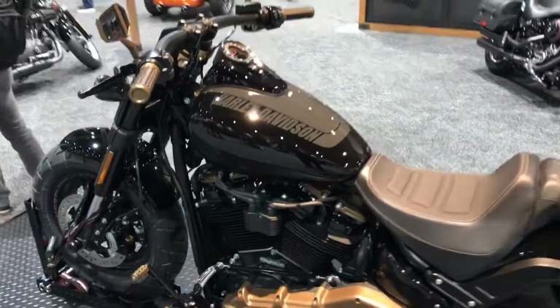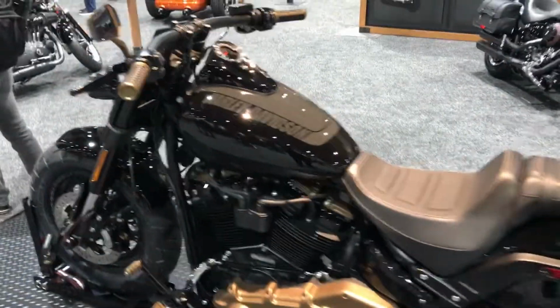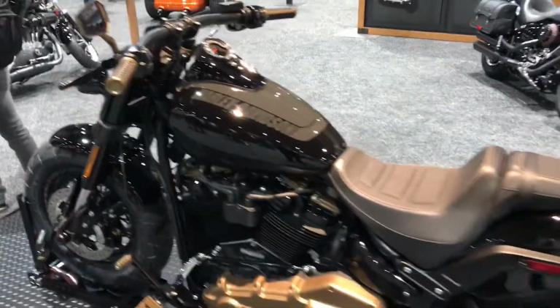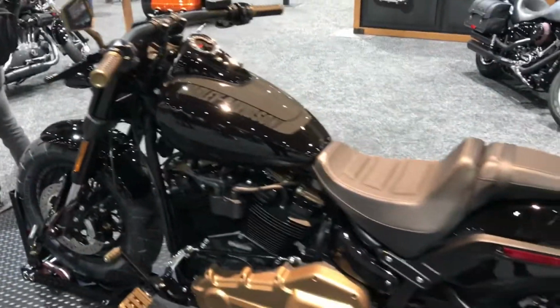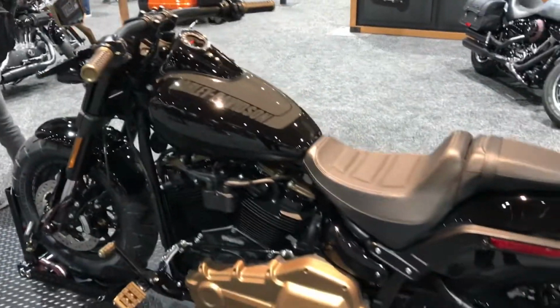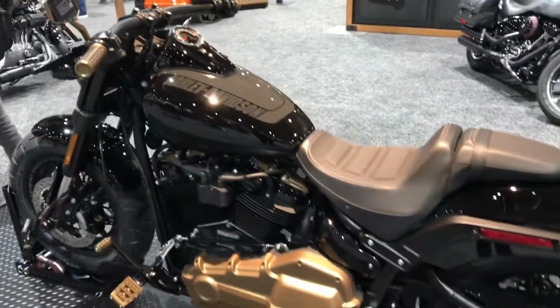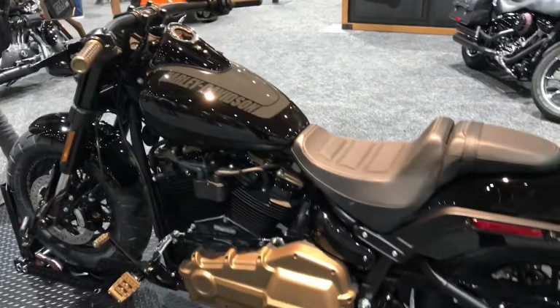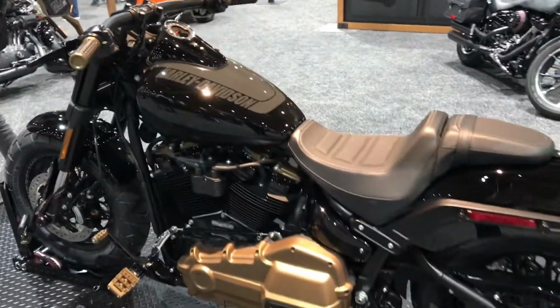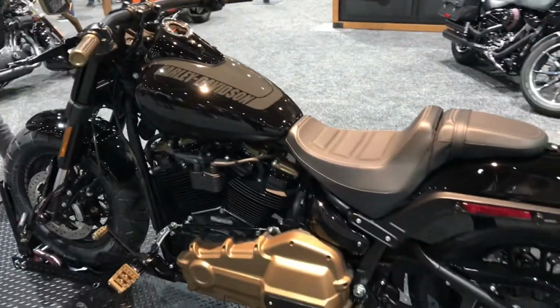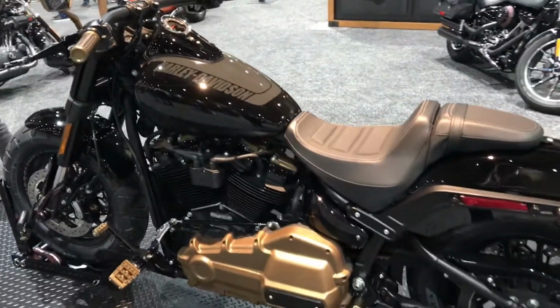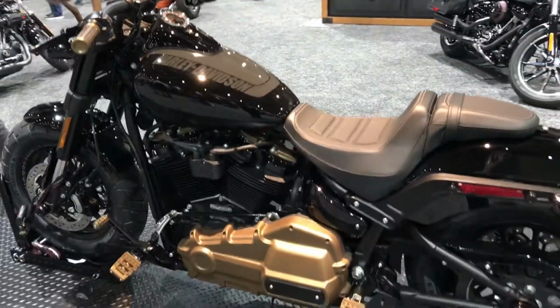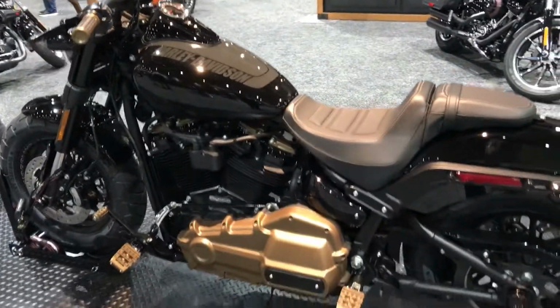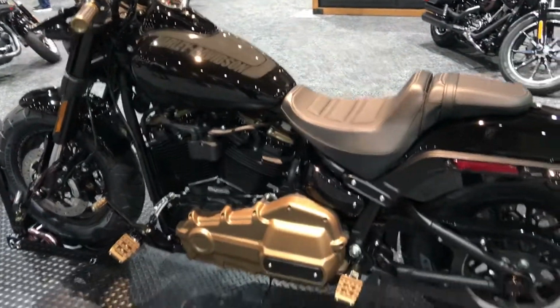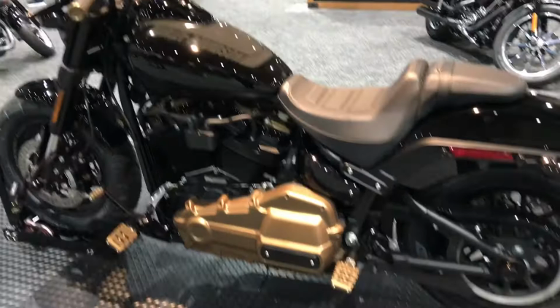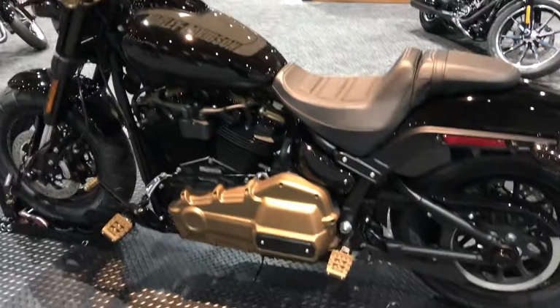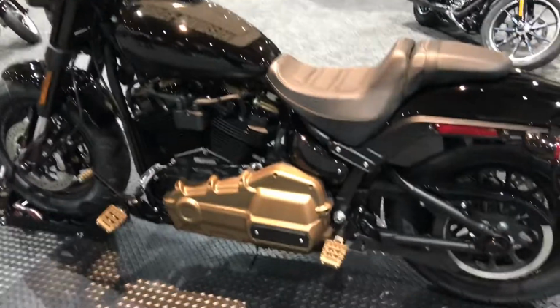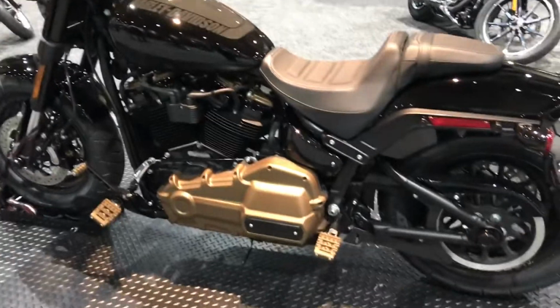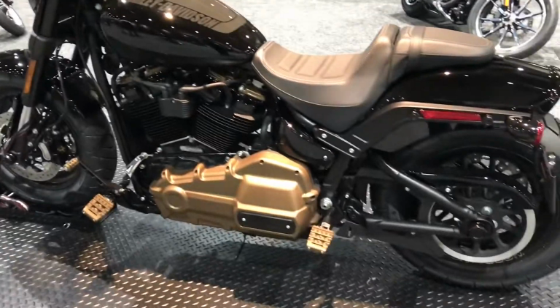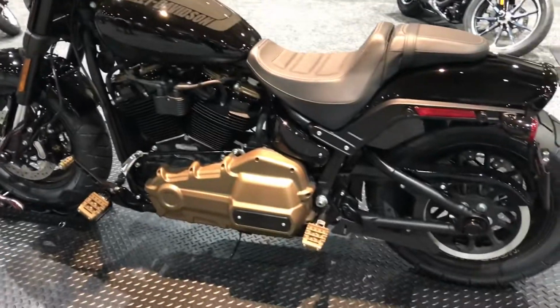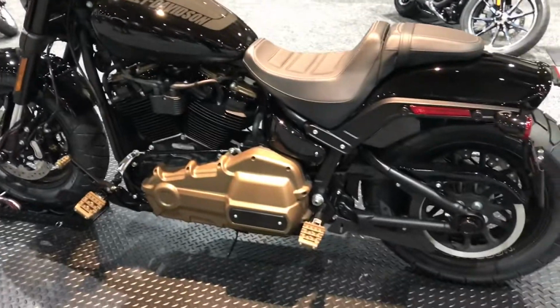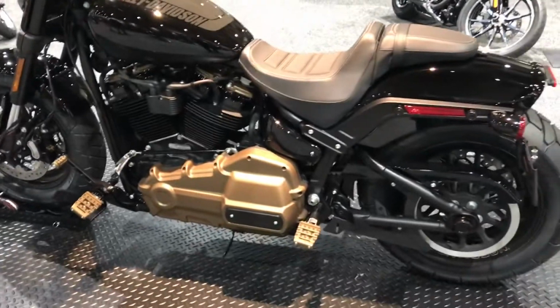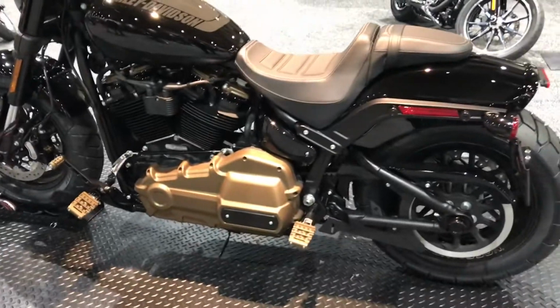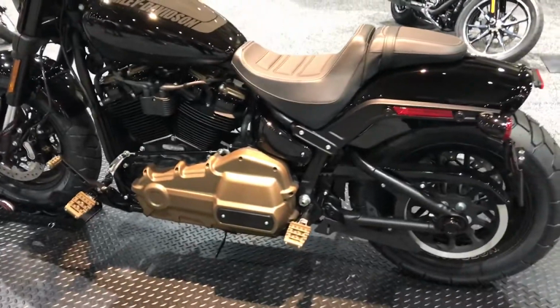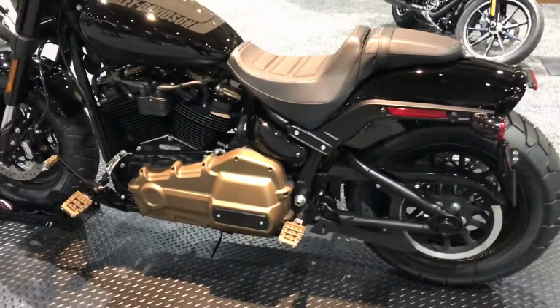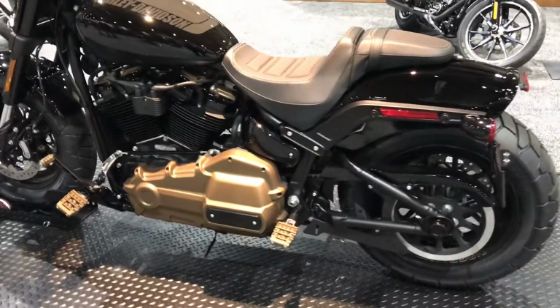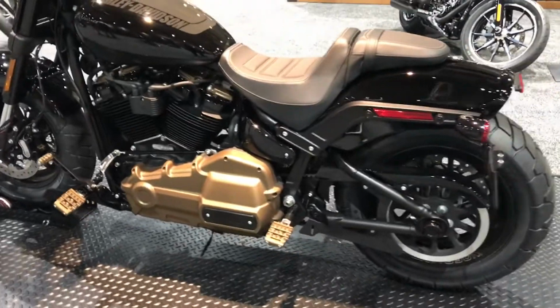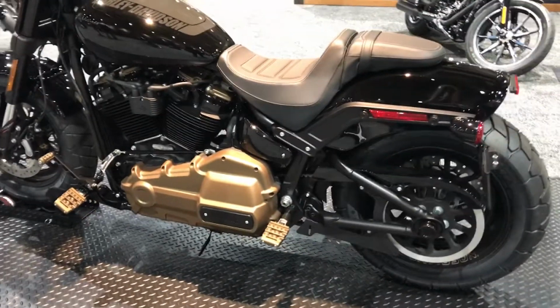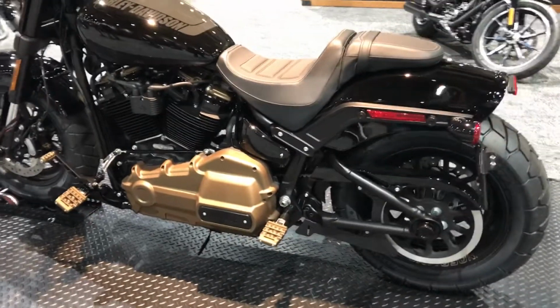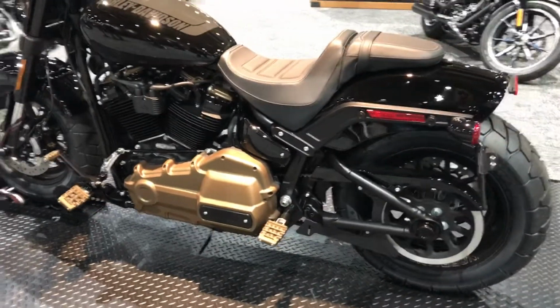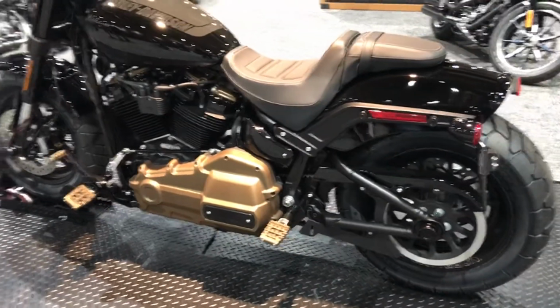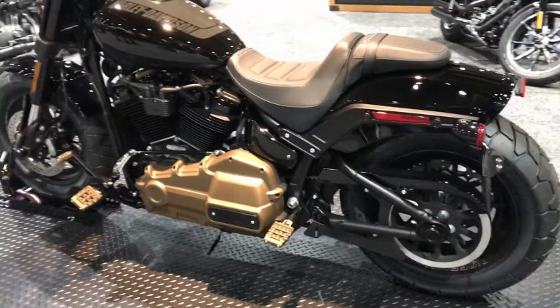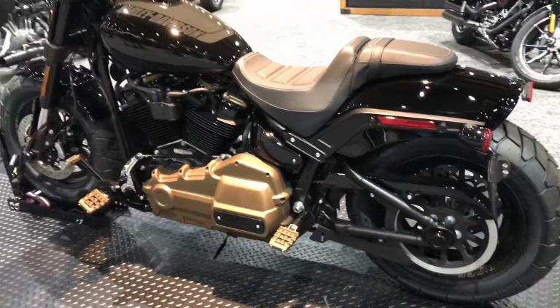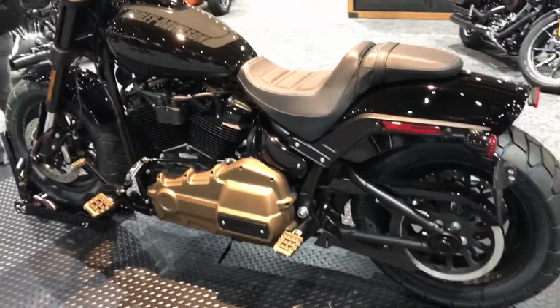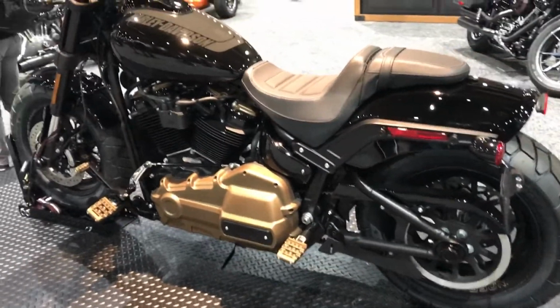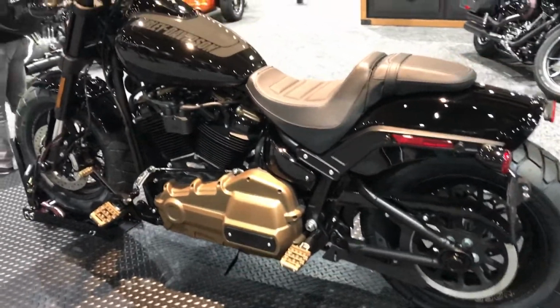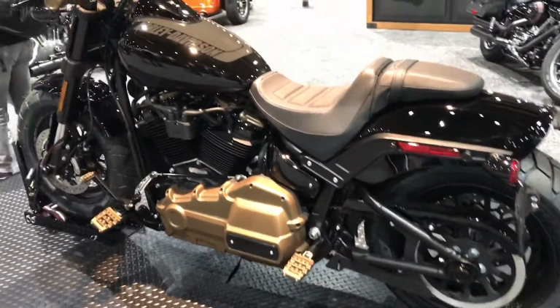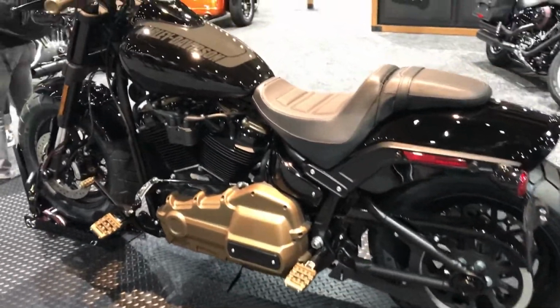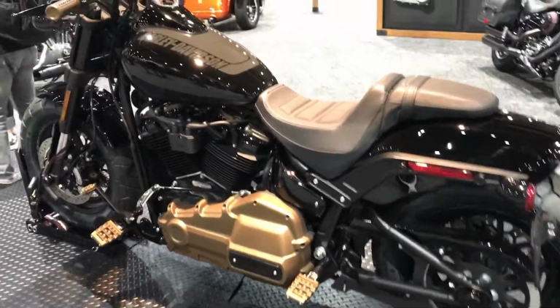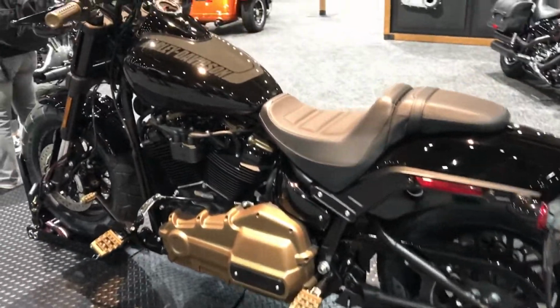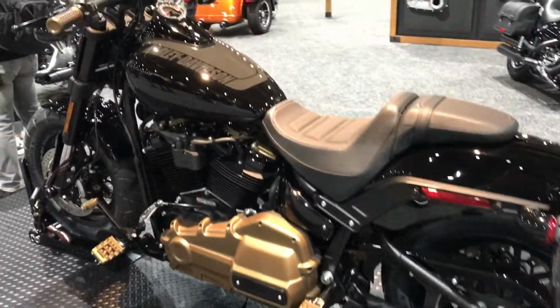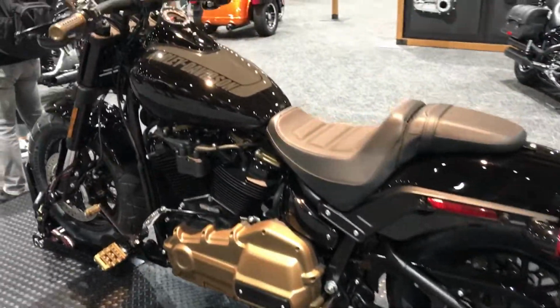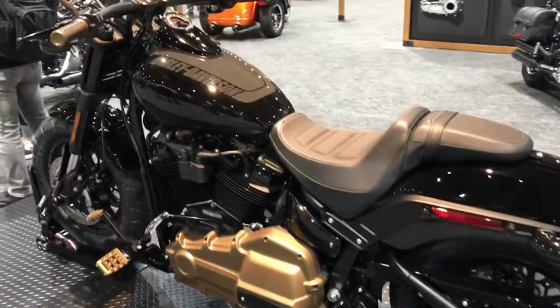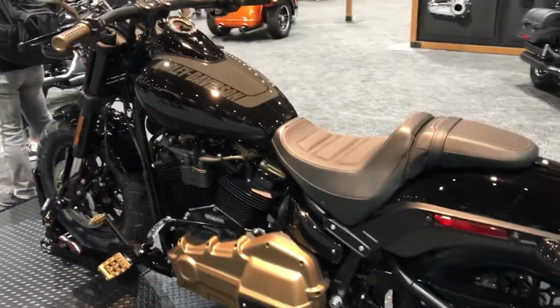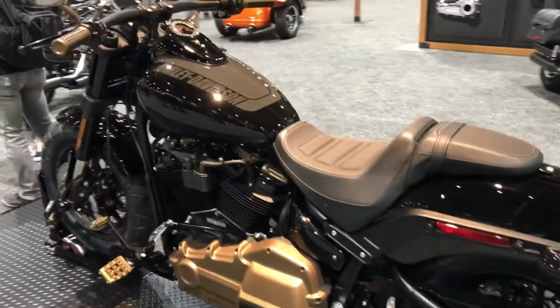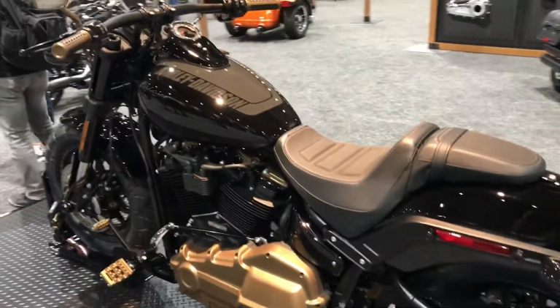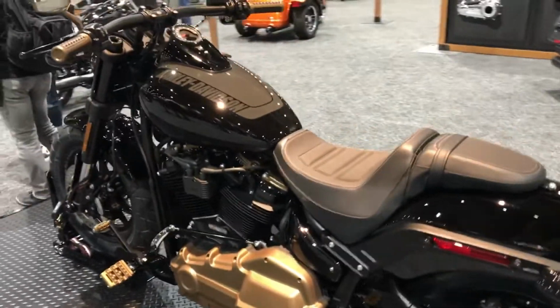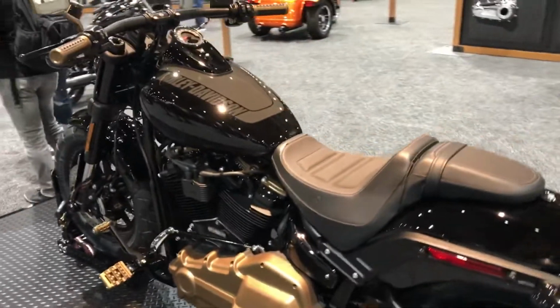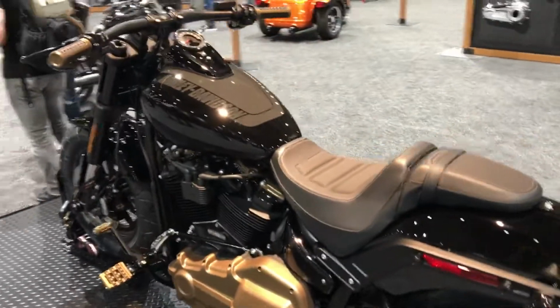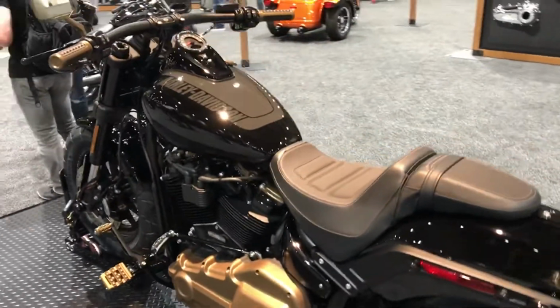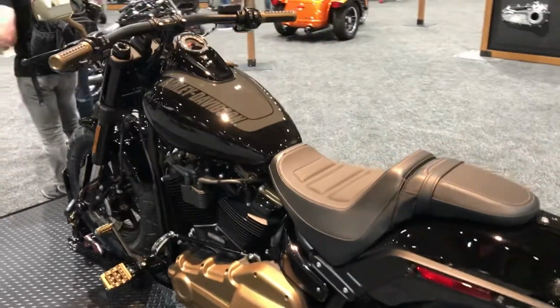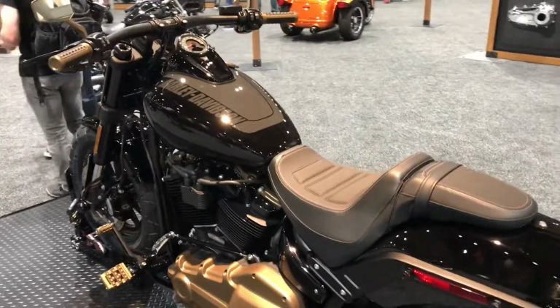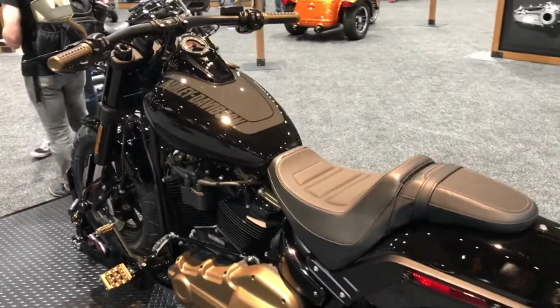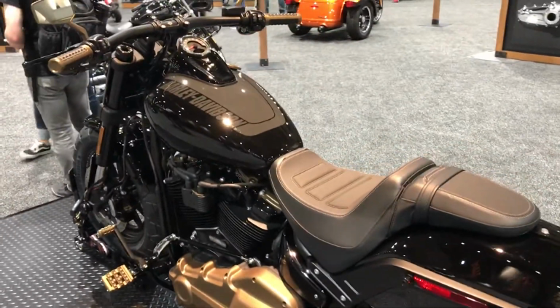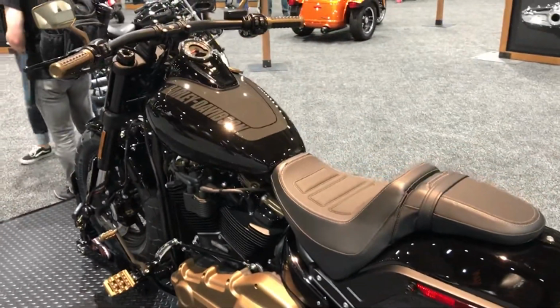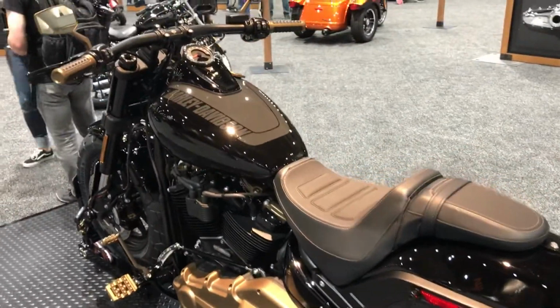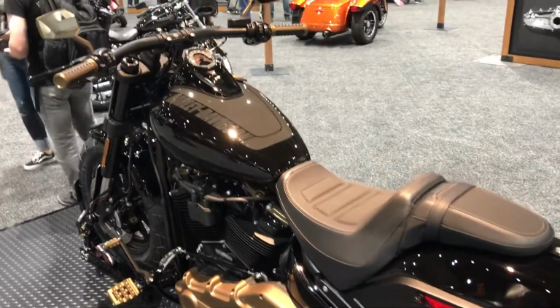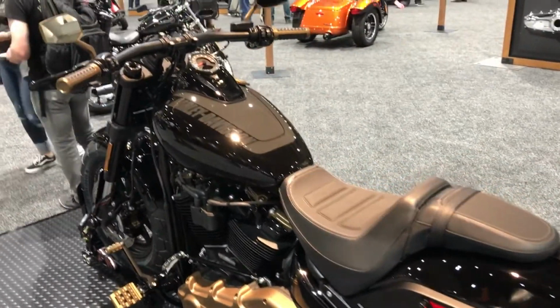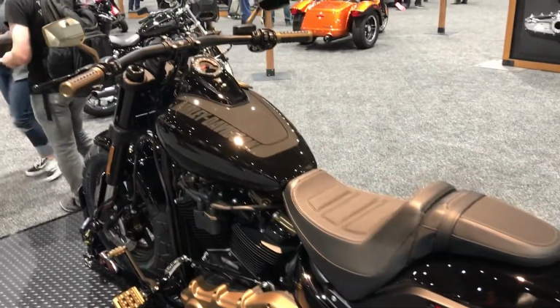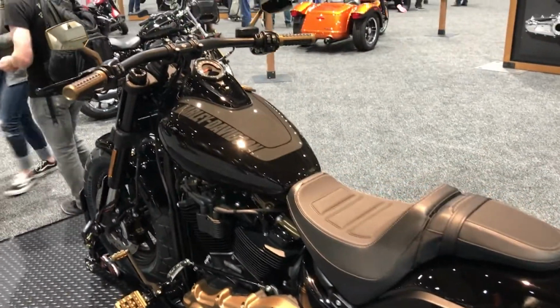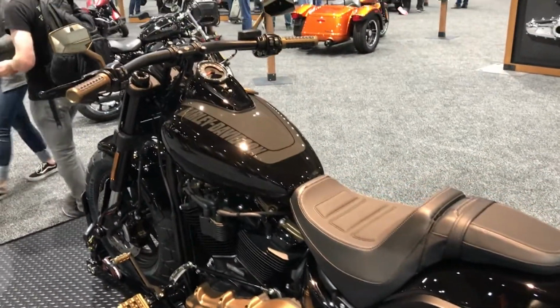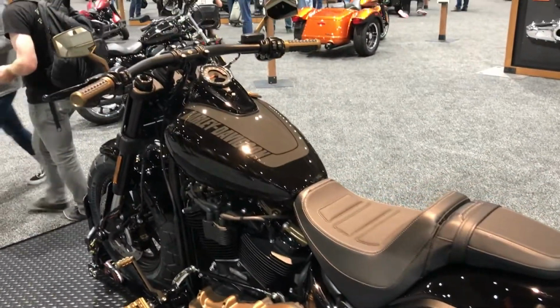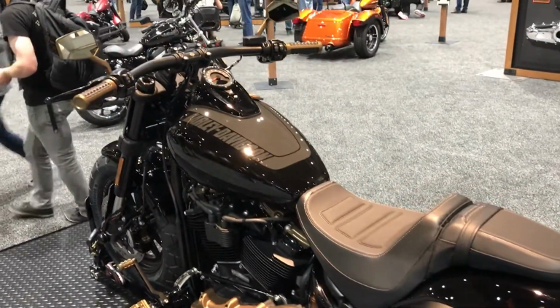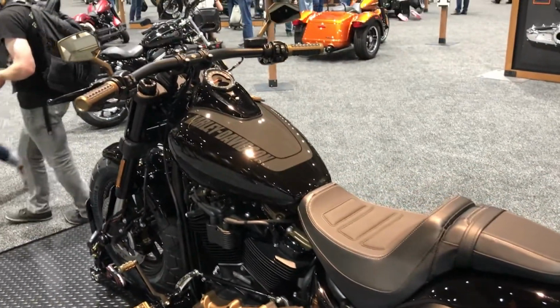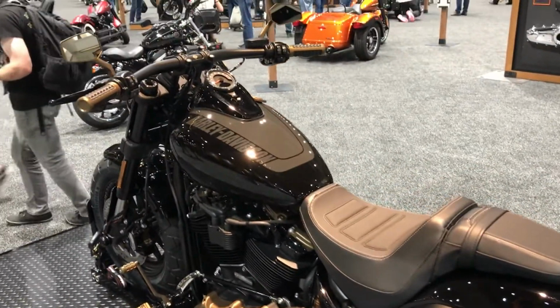Lots of new cool stuff you can do for 2019. Give us a call — we'll get you set up right here at Cox's Harley Davidson of Asheboro.